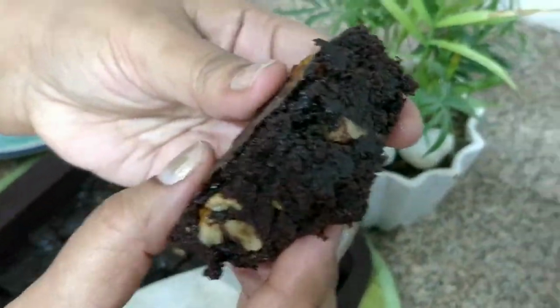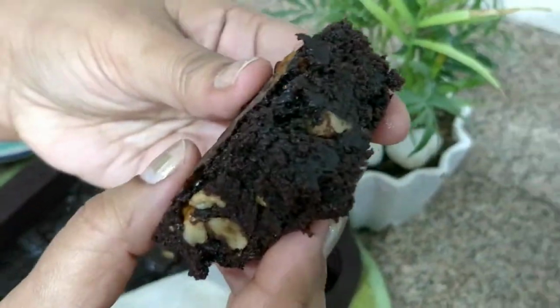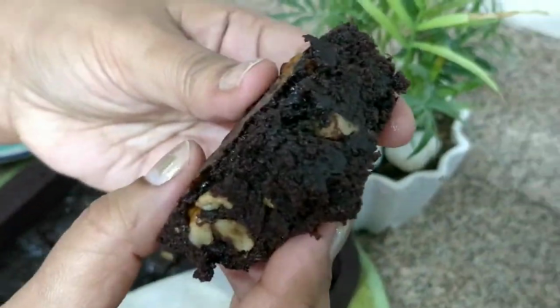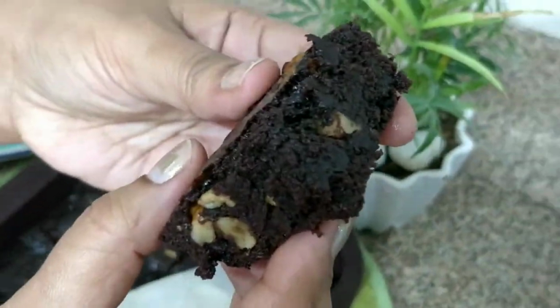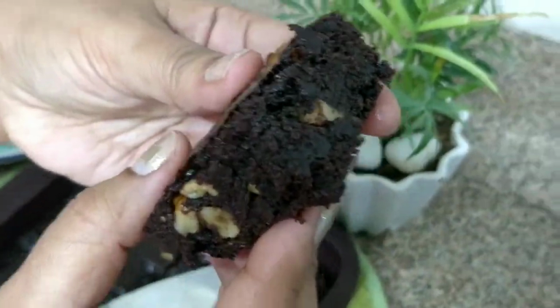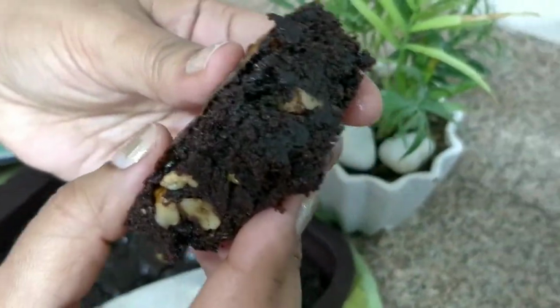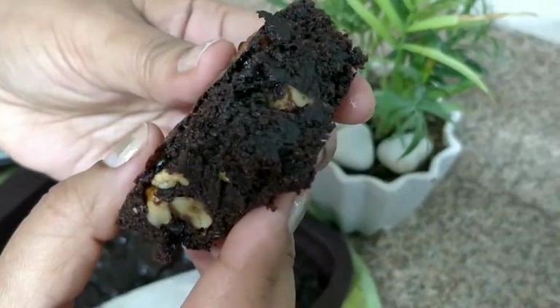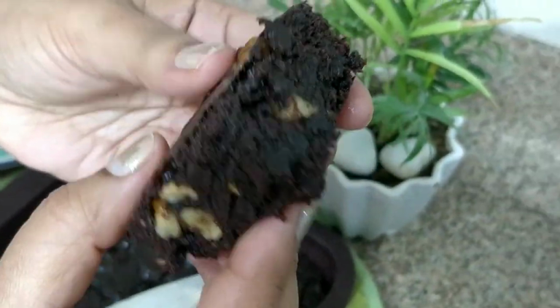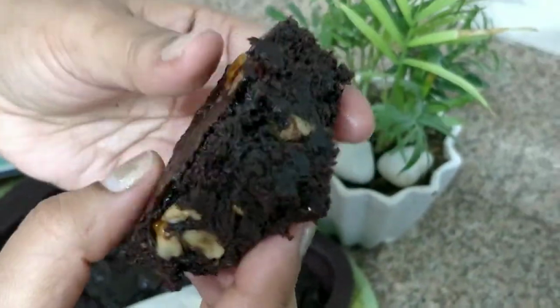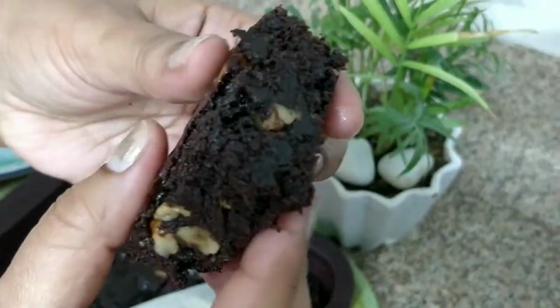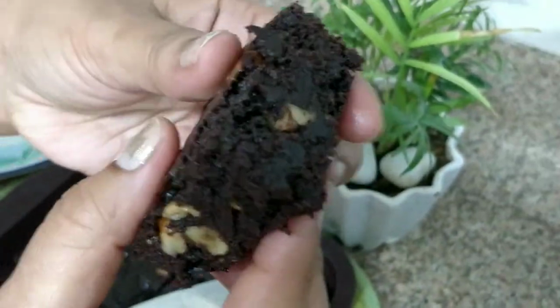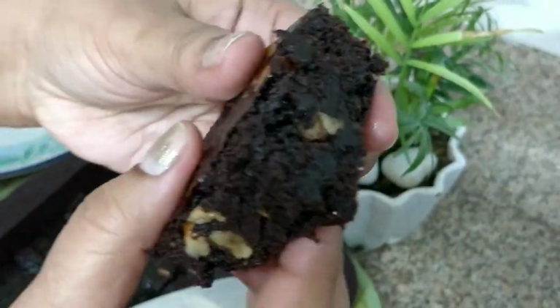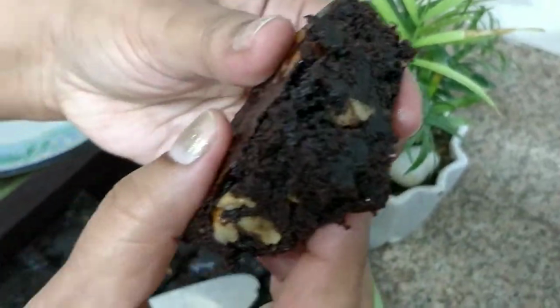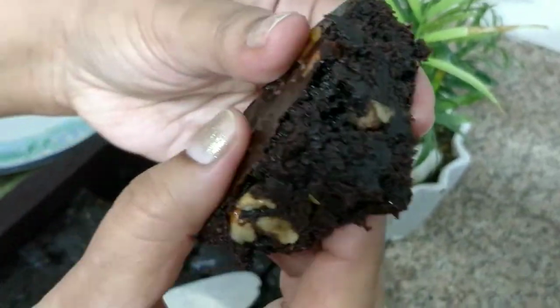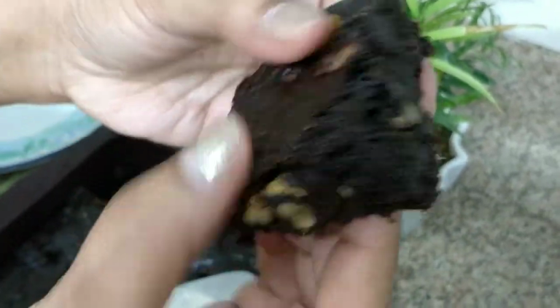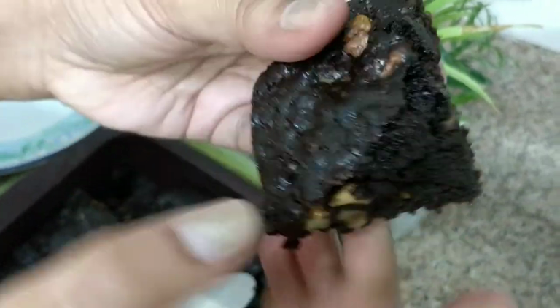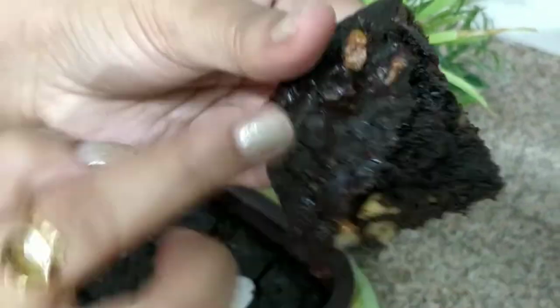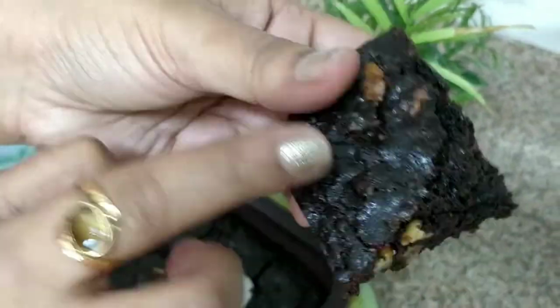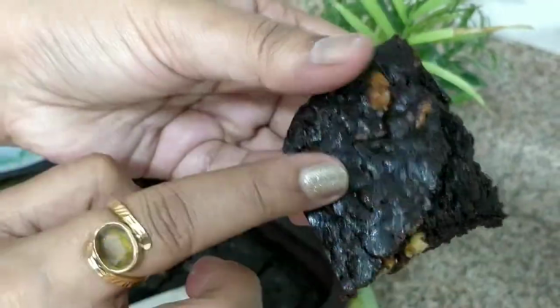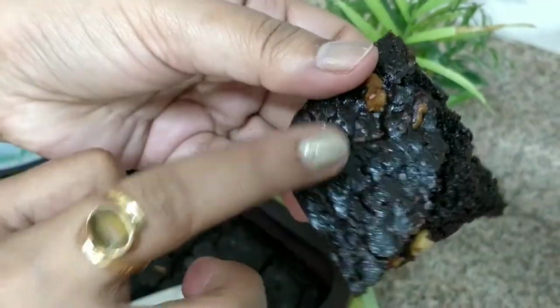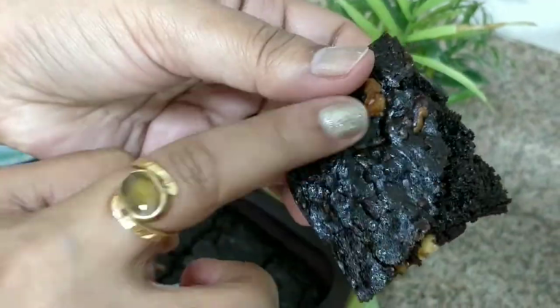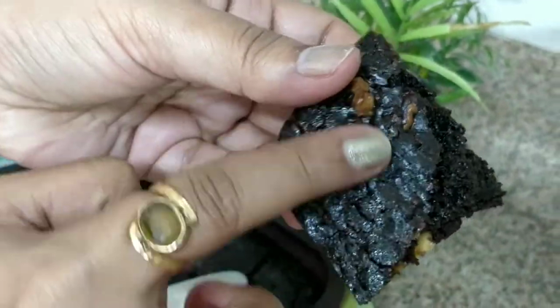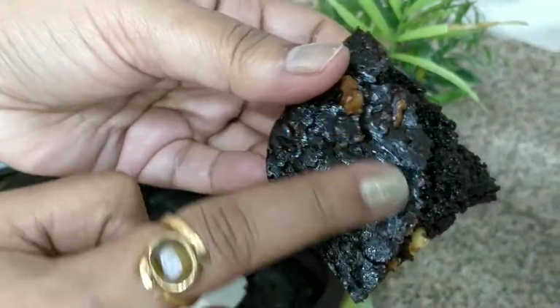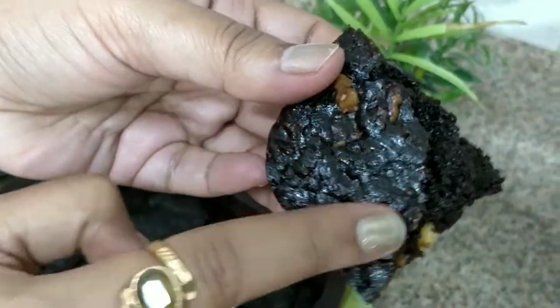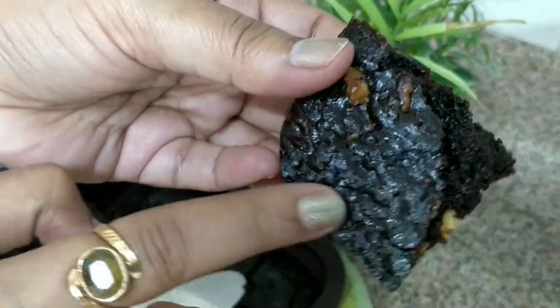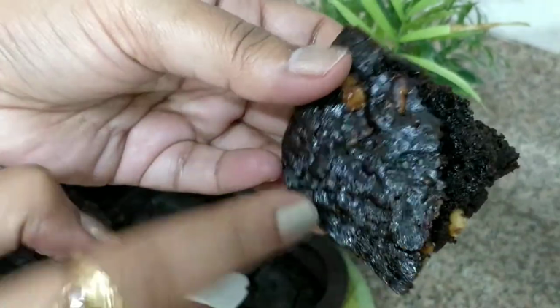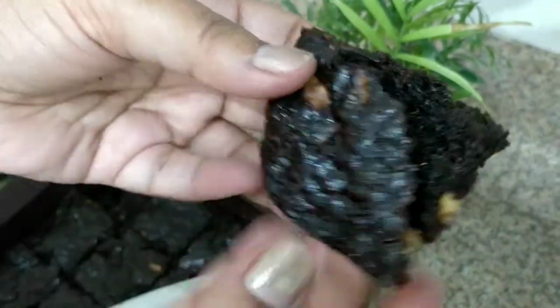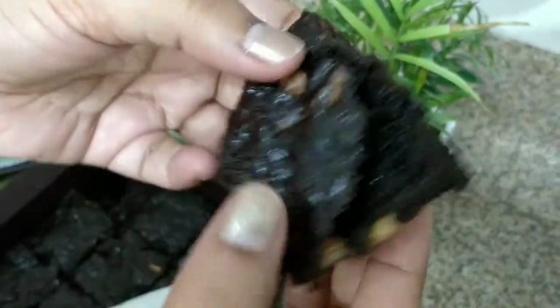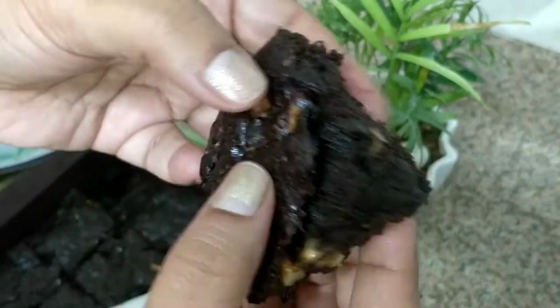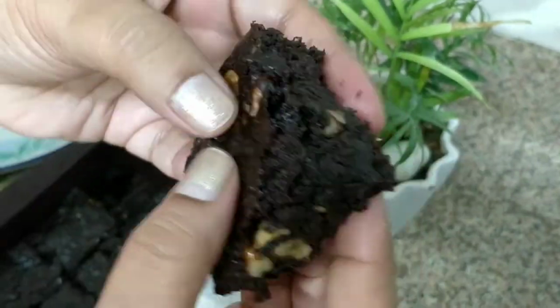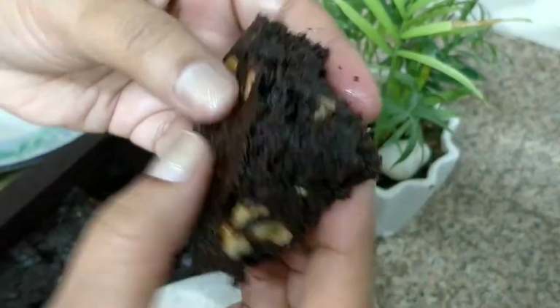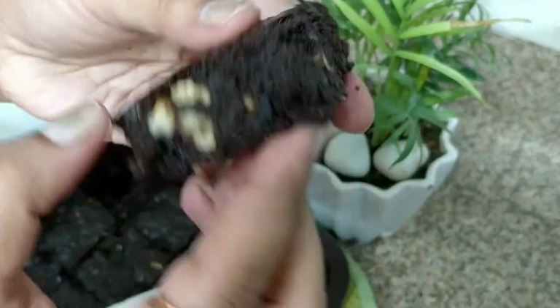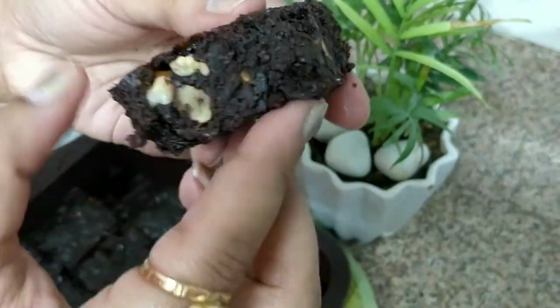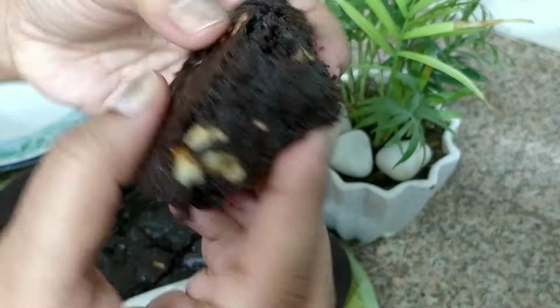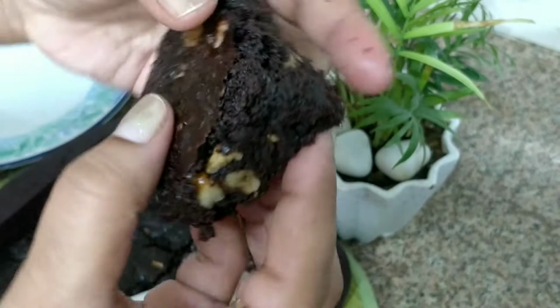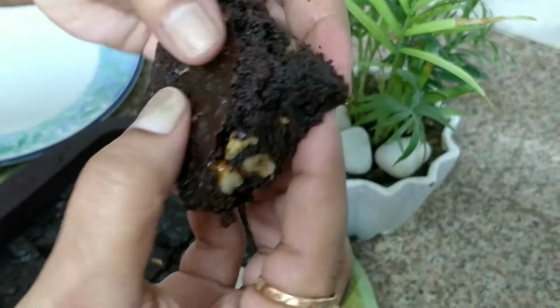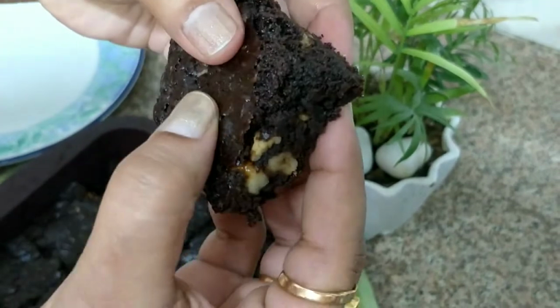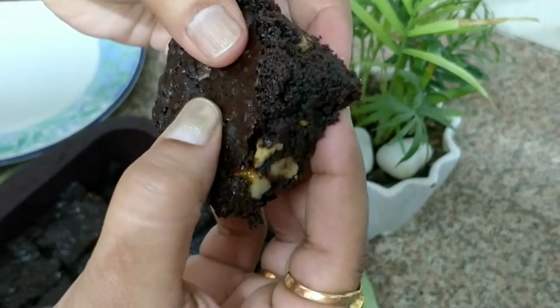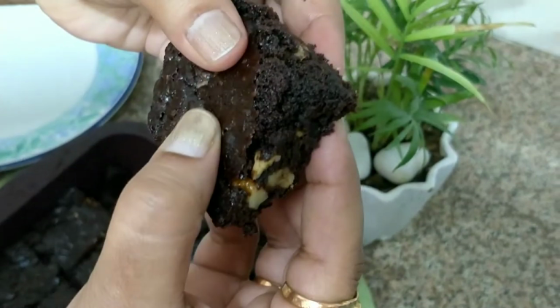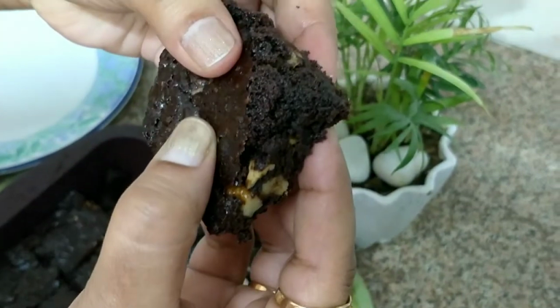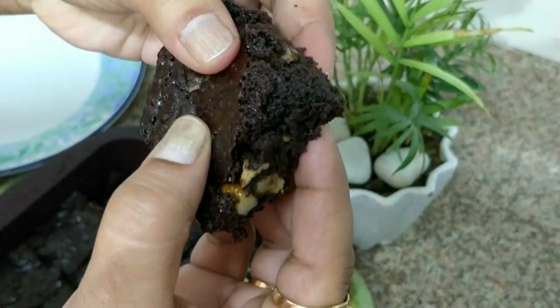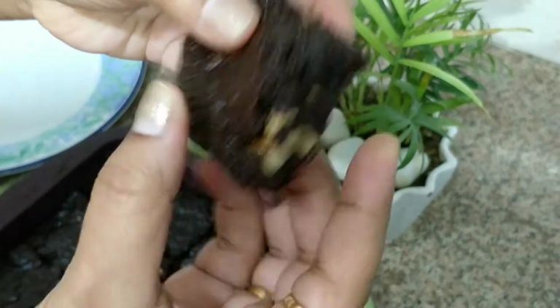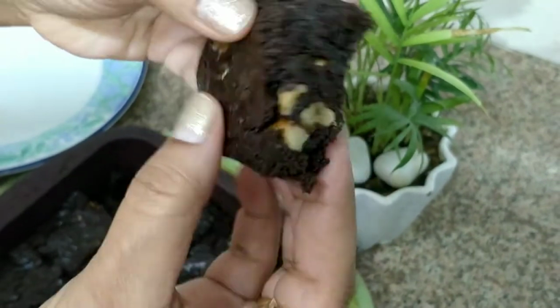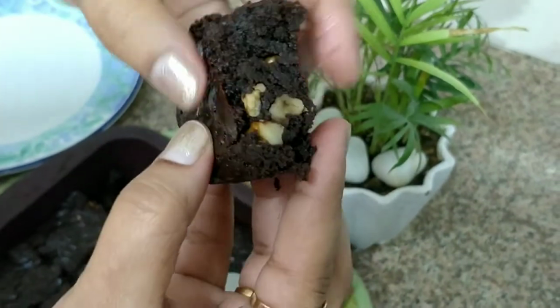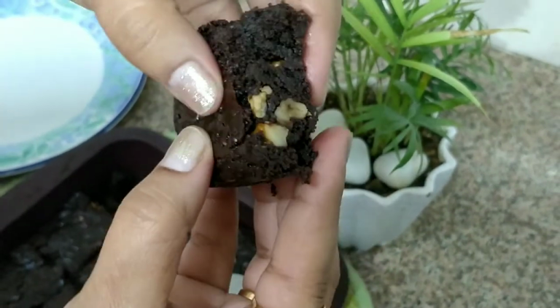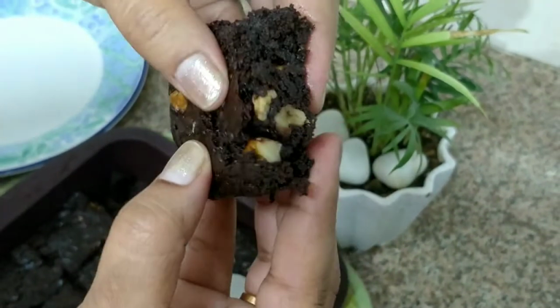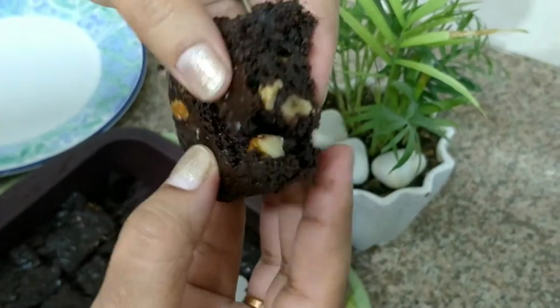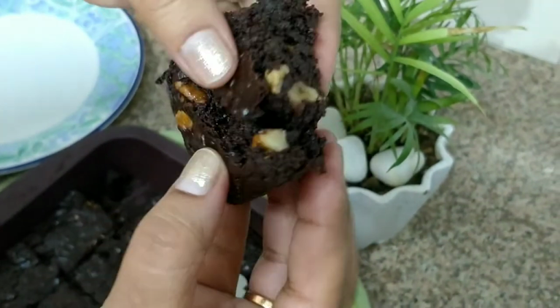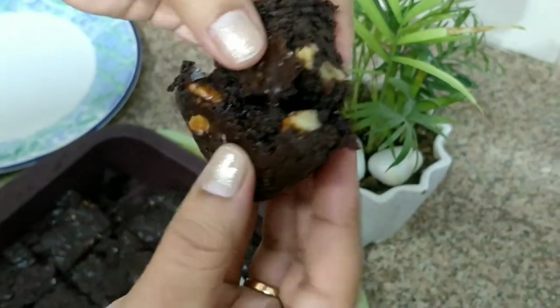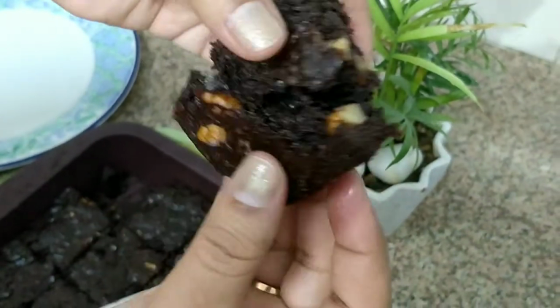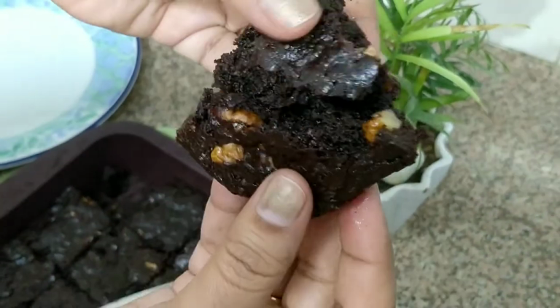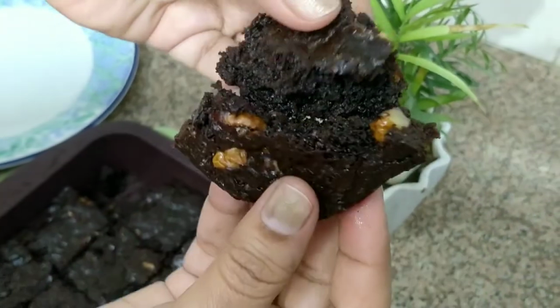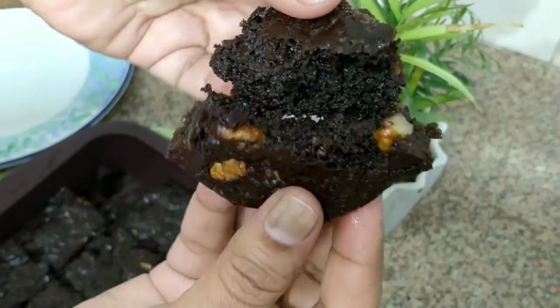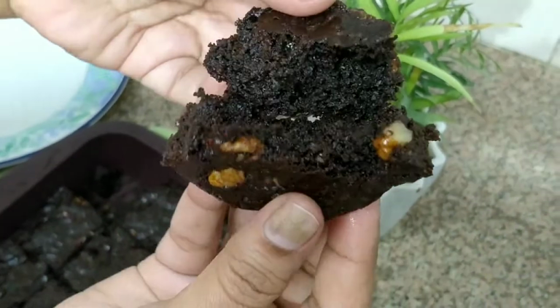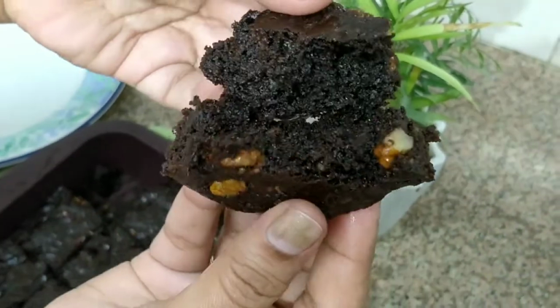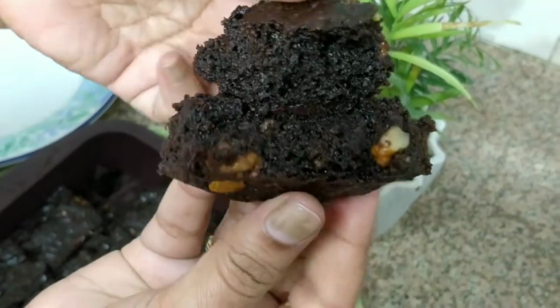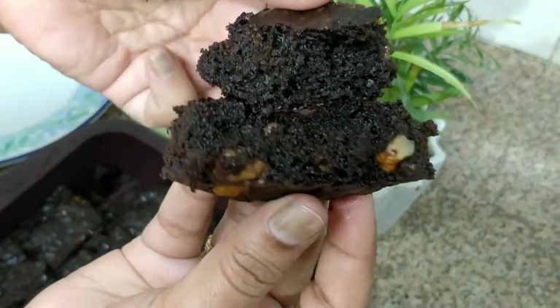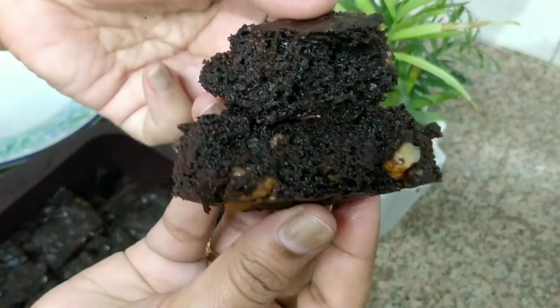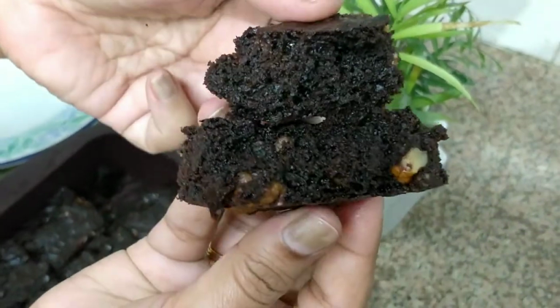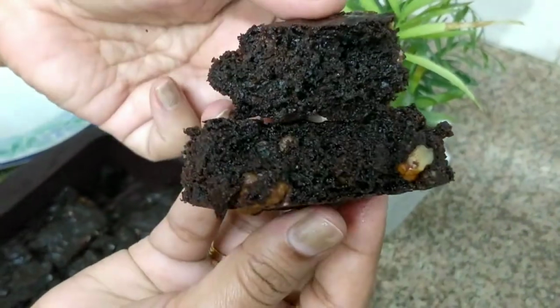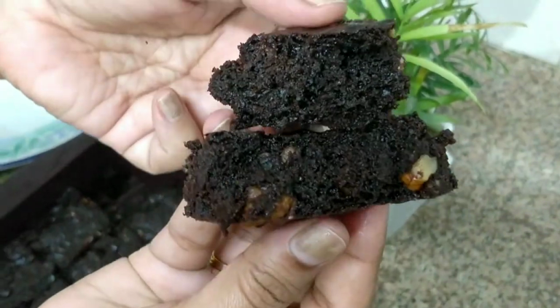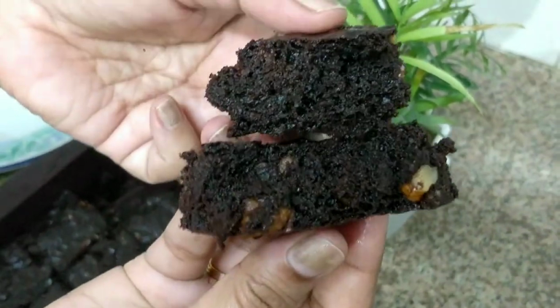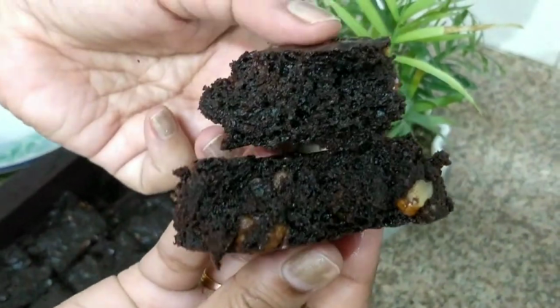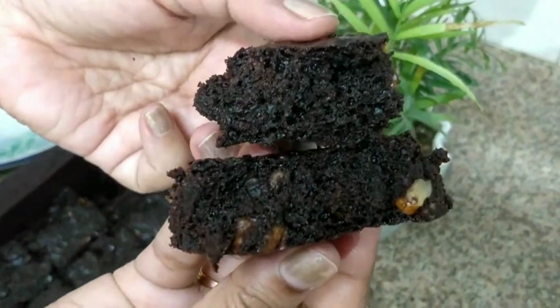A good brownie is recognized by its crust. There are many cracks in the crust, and the brownie is very thick and gooey inside.